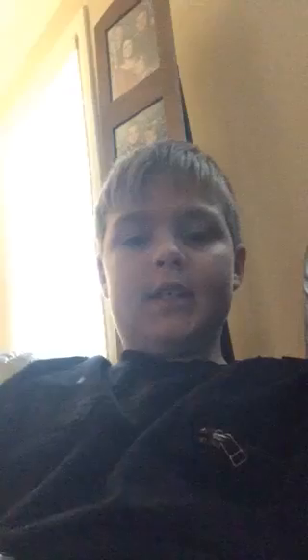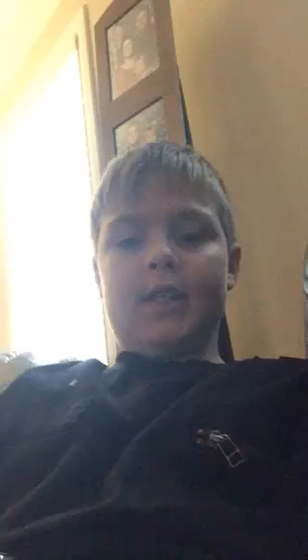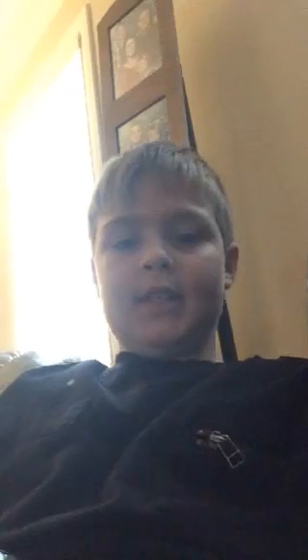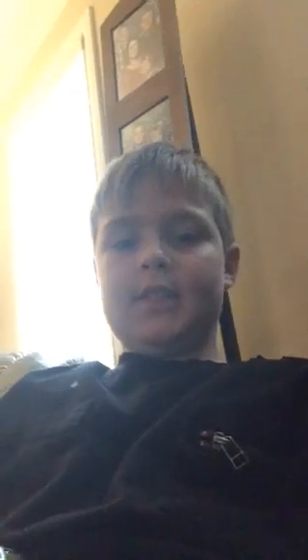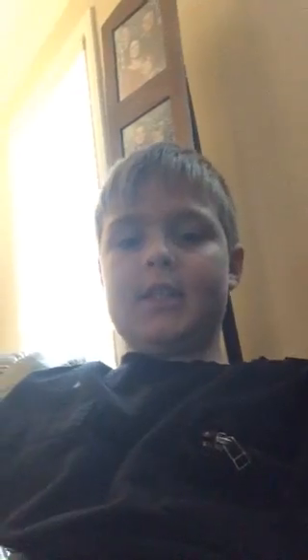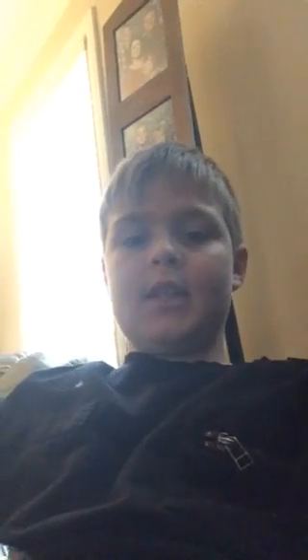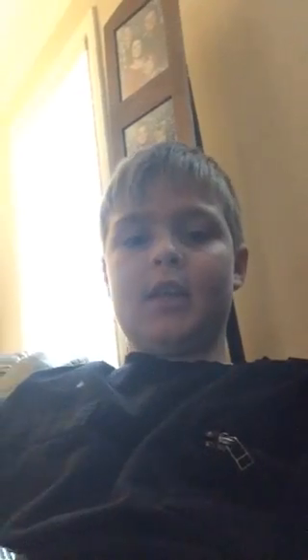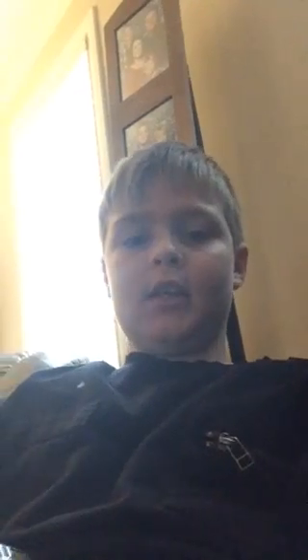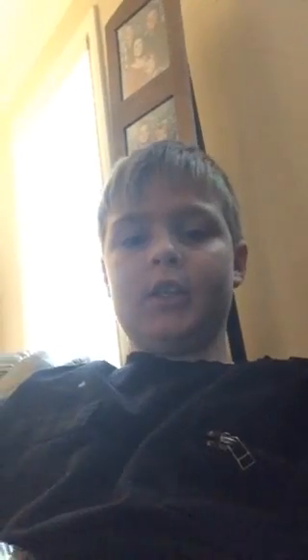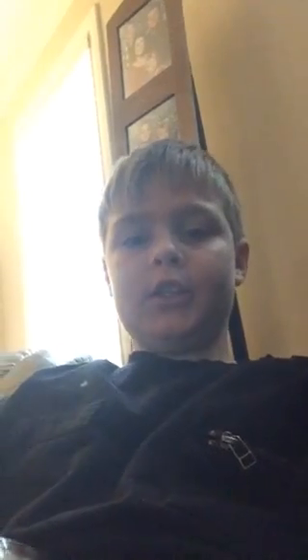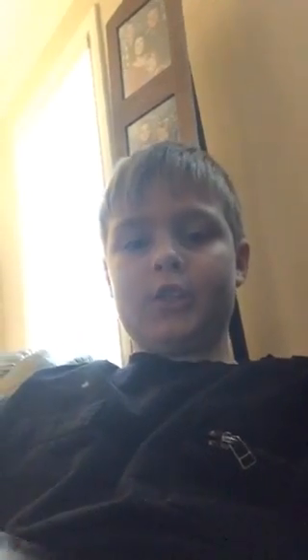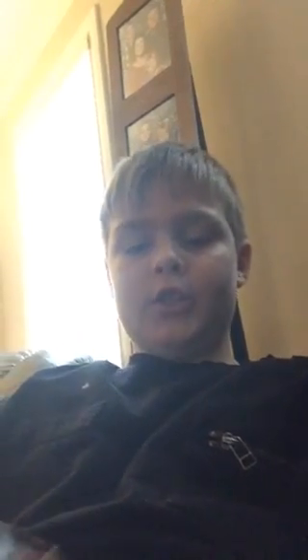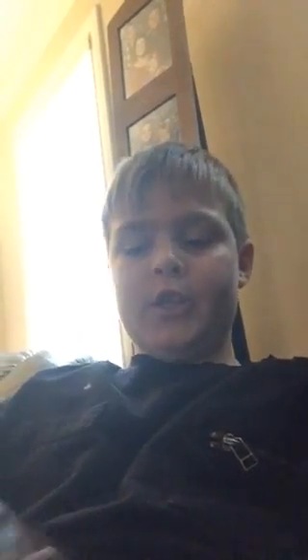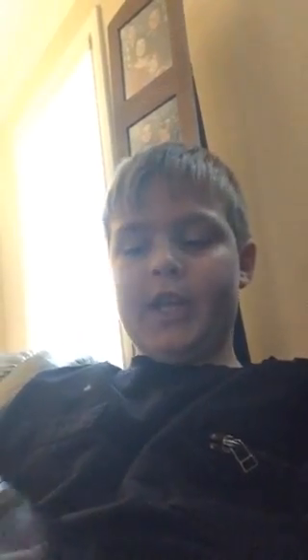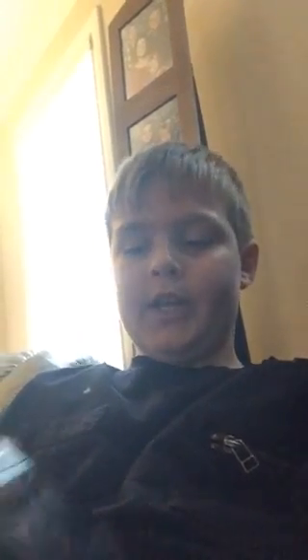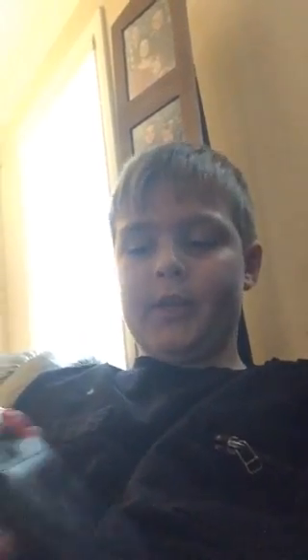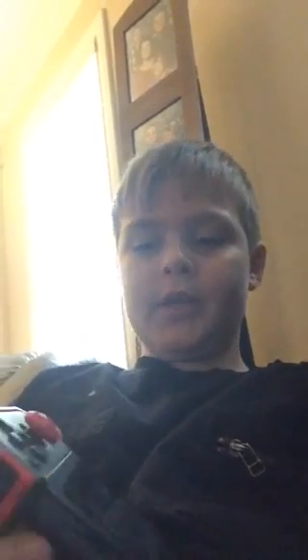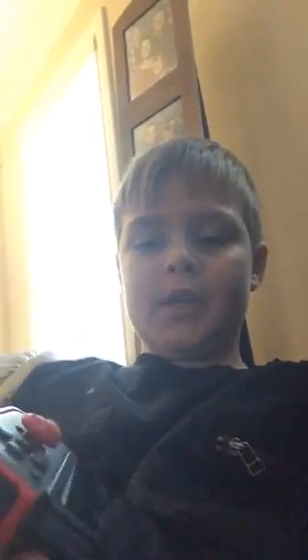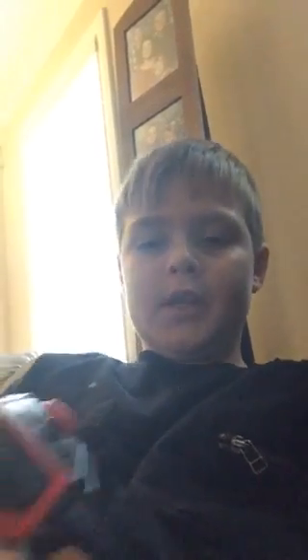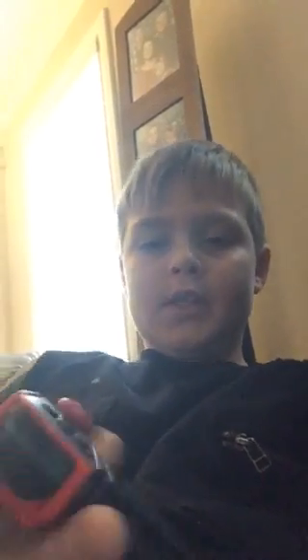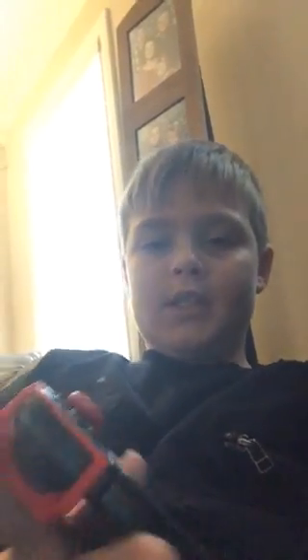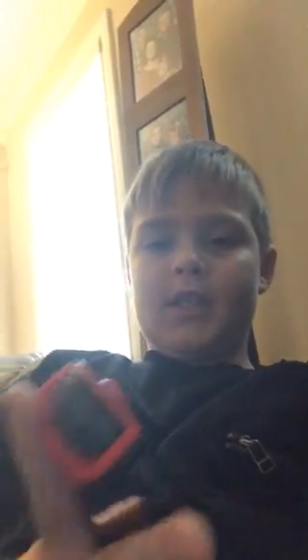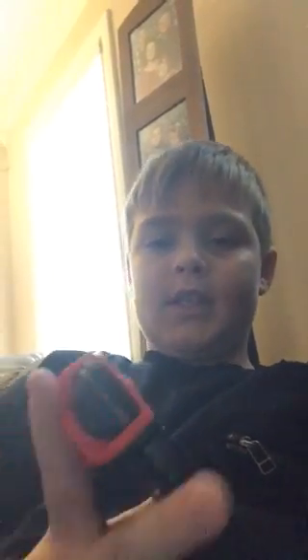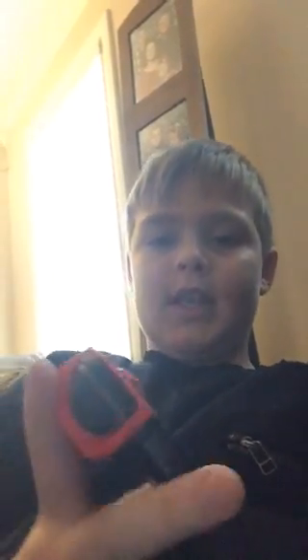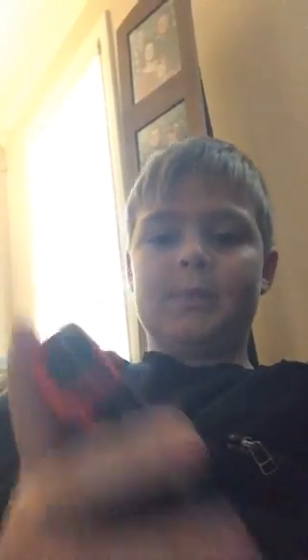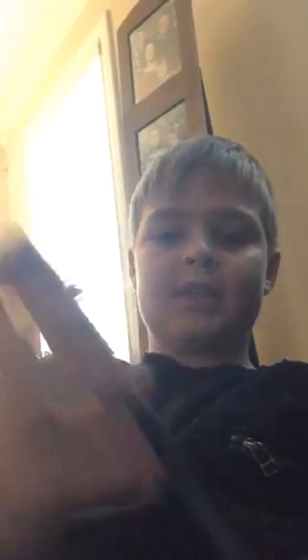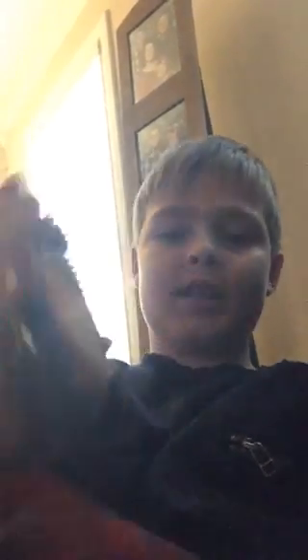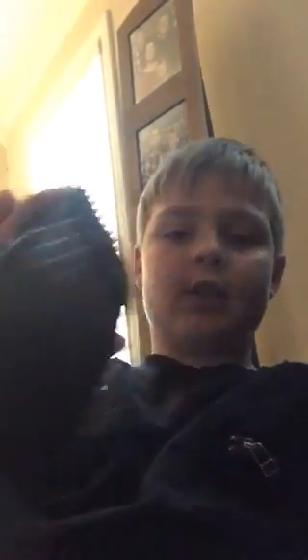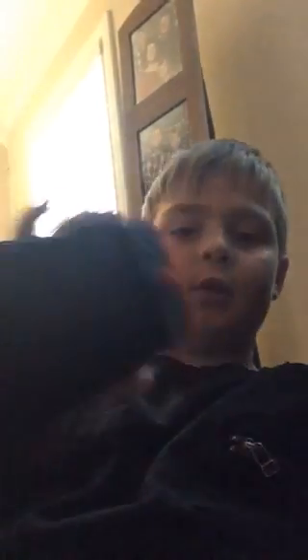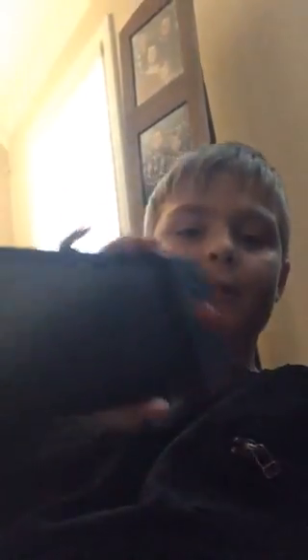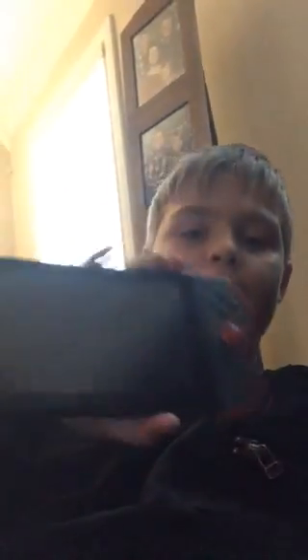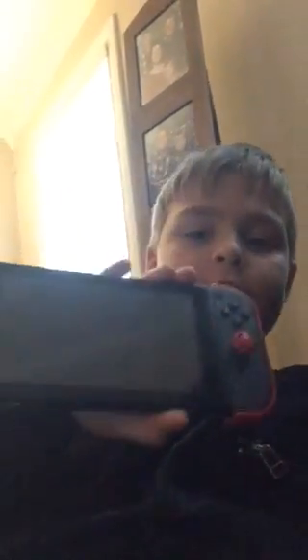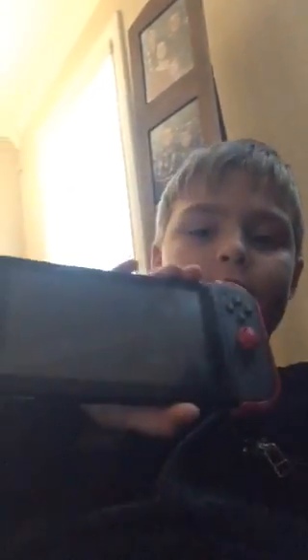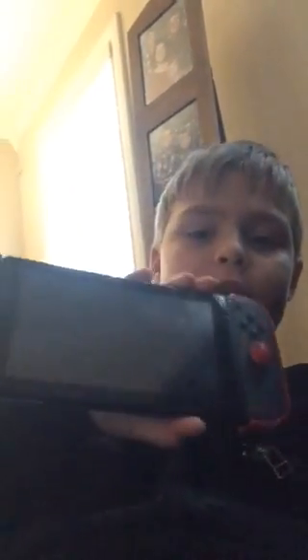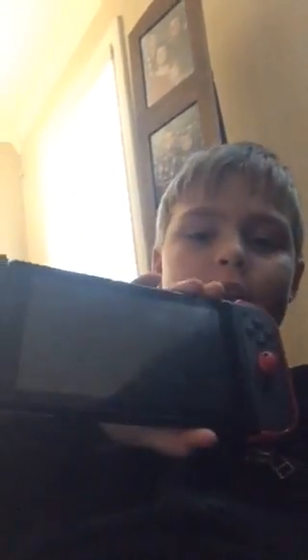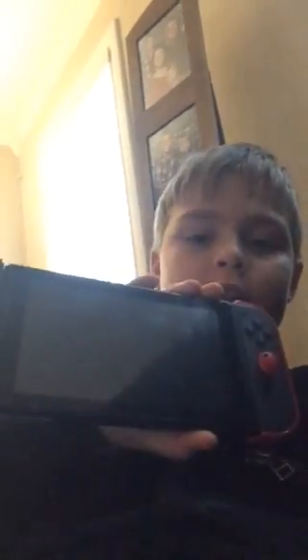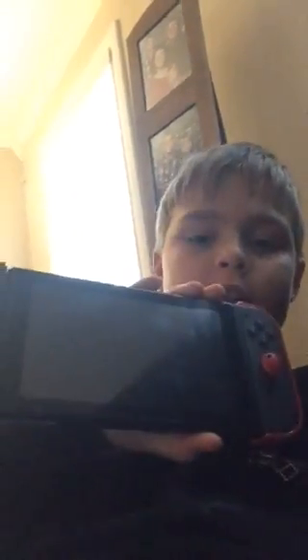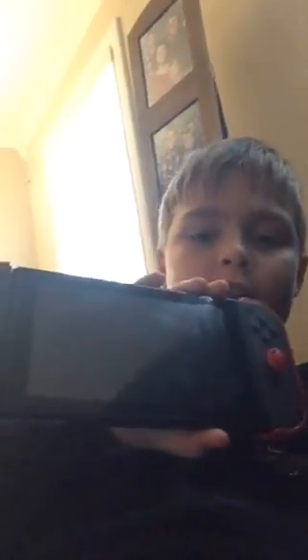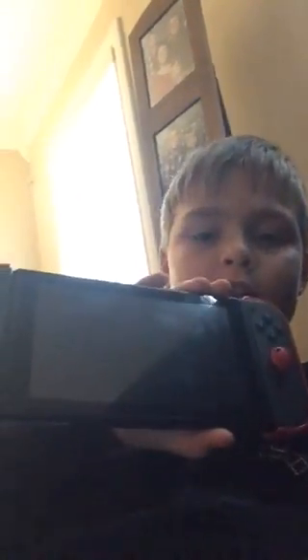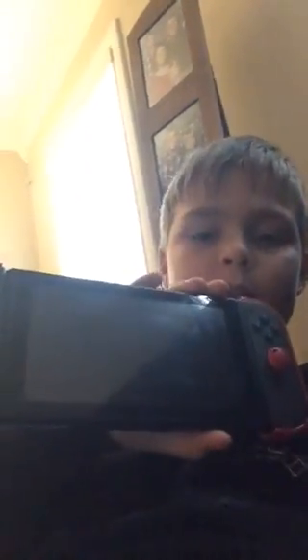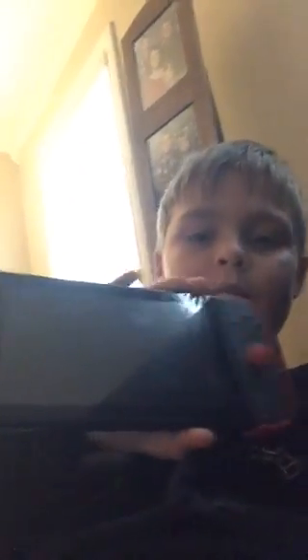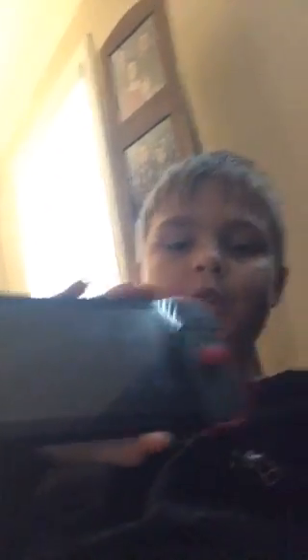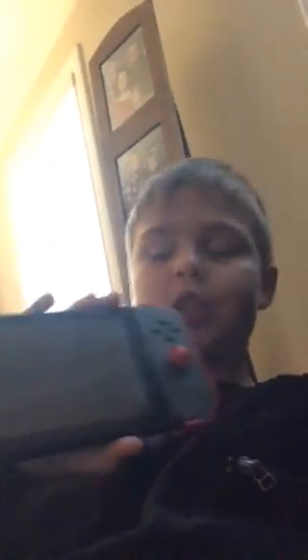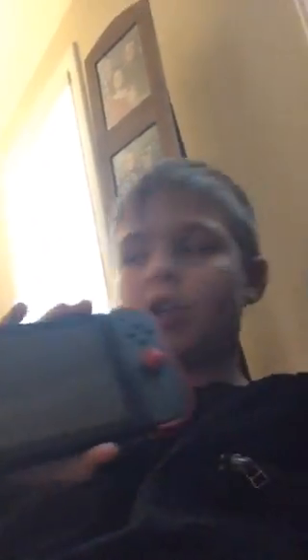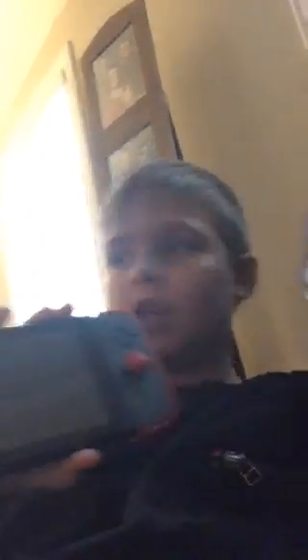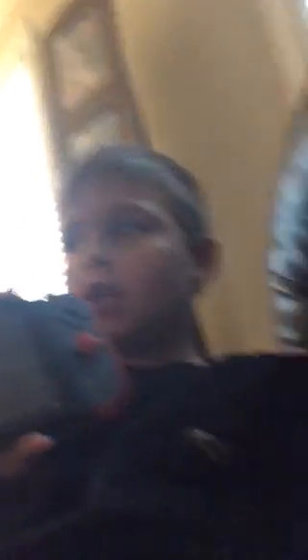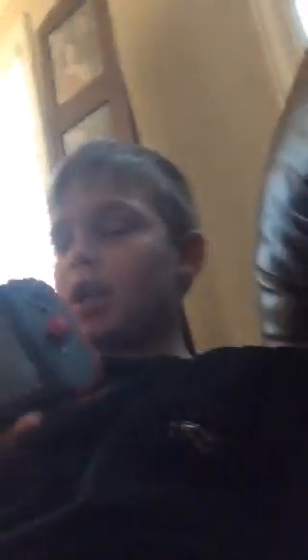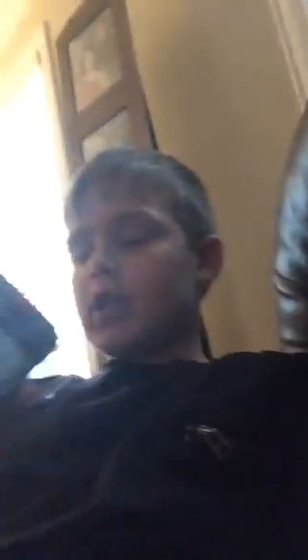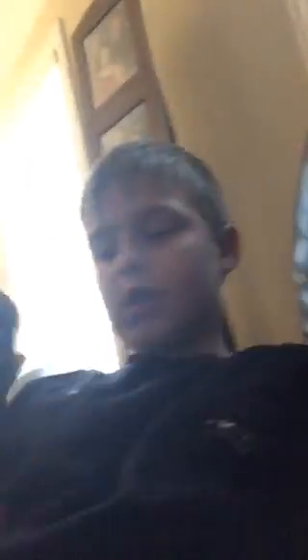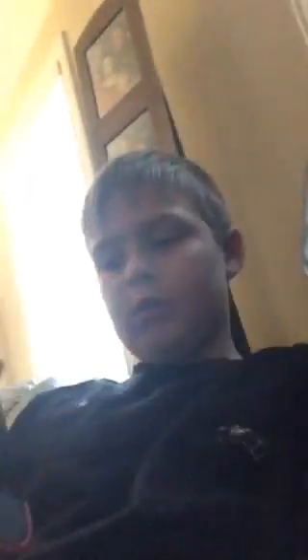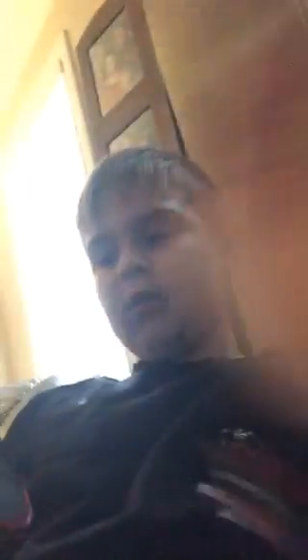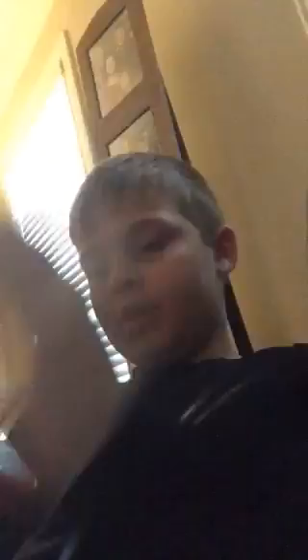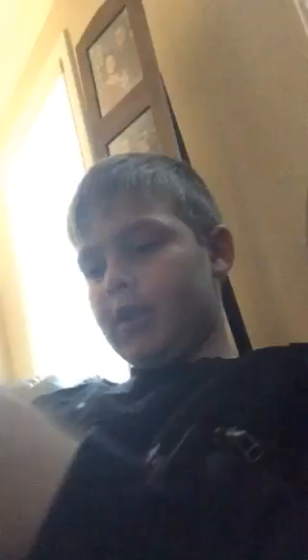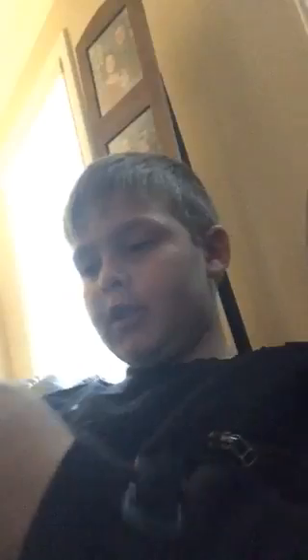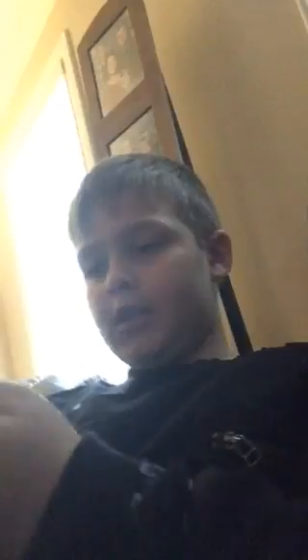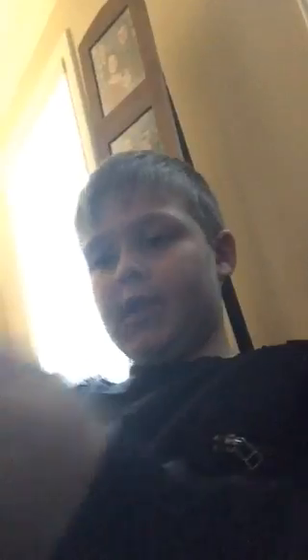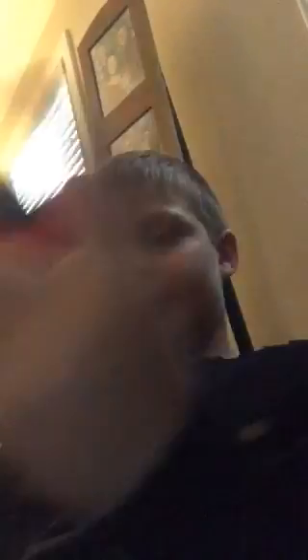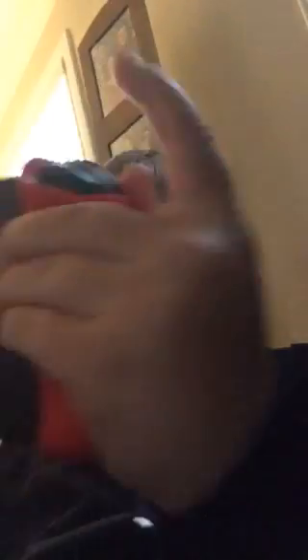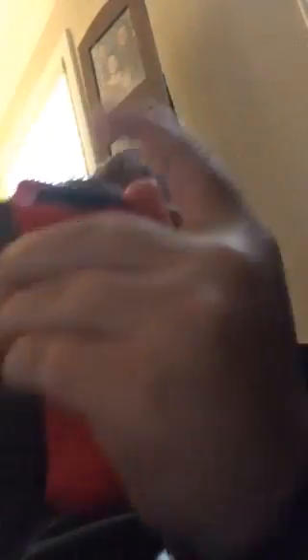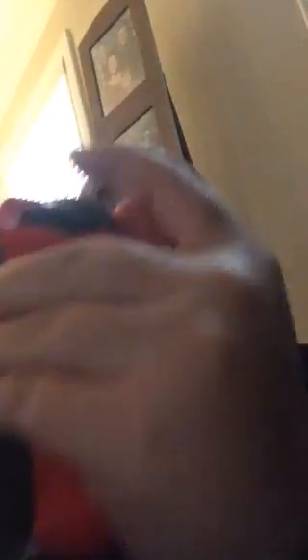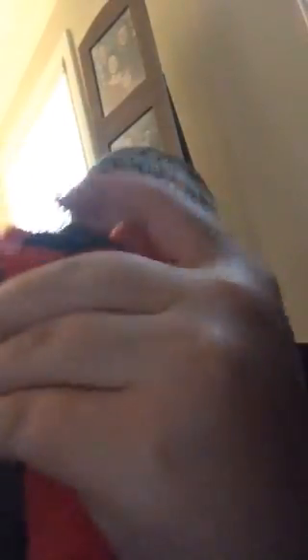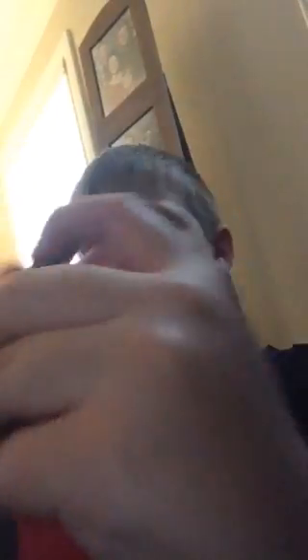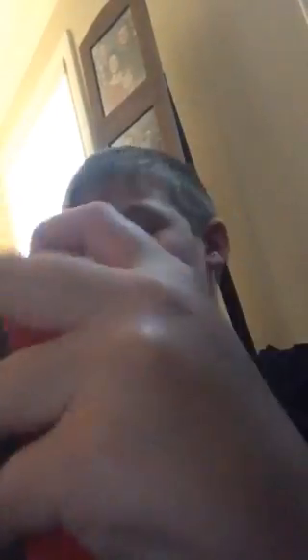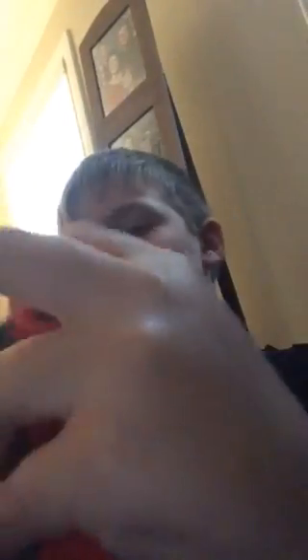Hey guys, and today I'm going to show you how to get games to download faster on your Nintendo Switch. So, here's how you do it.